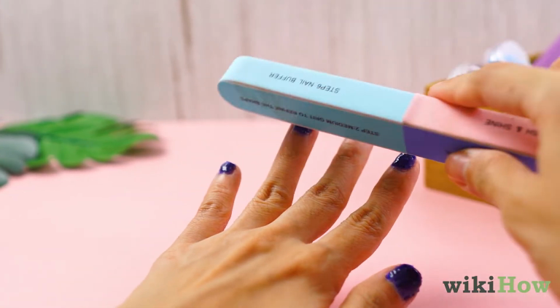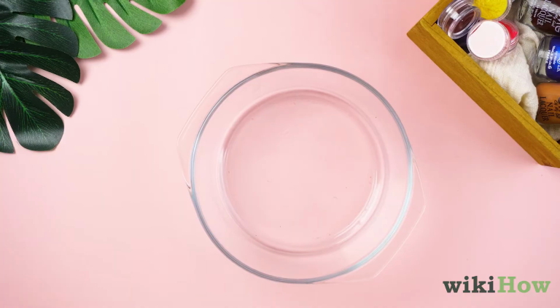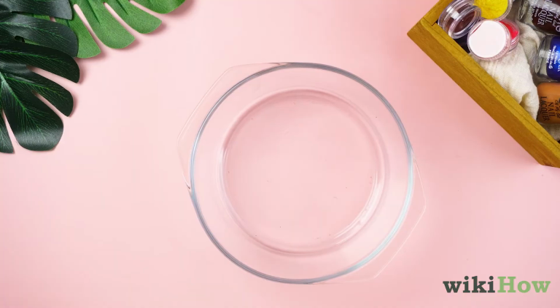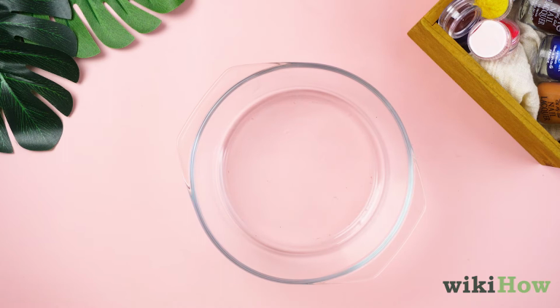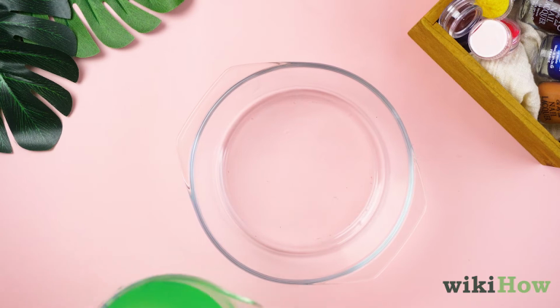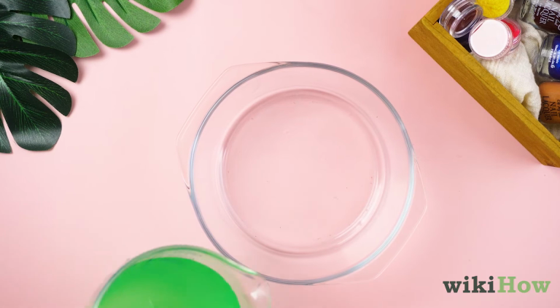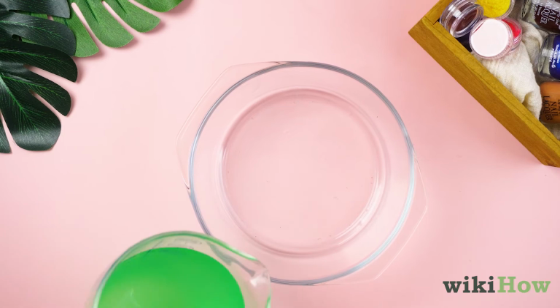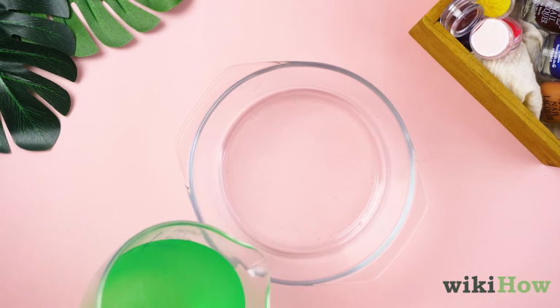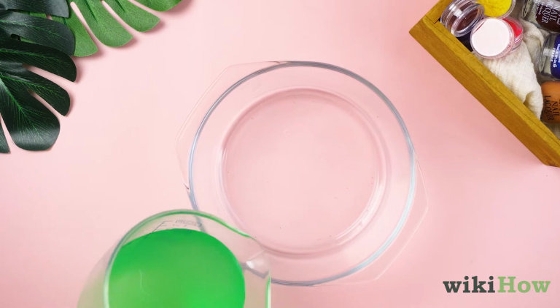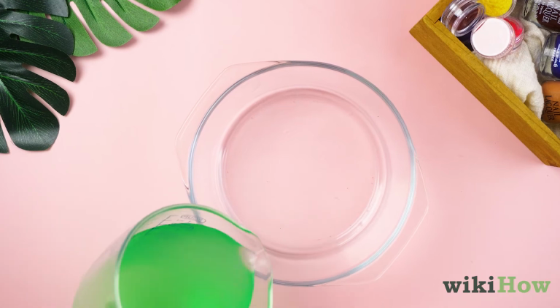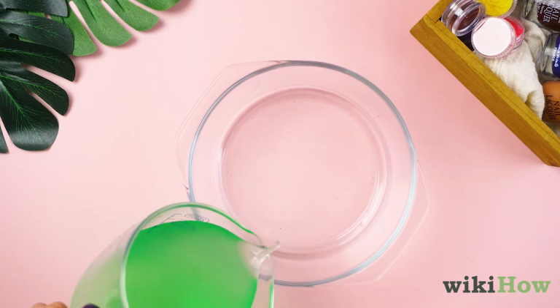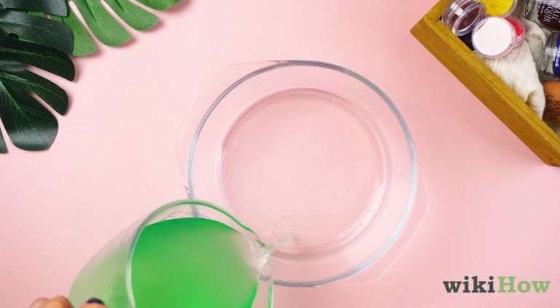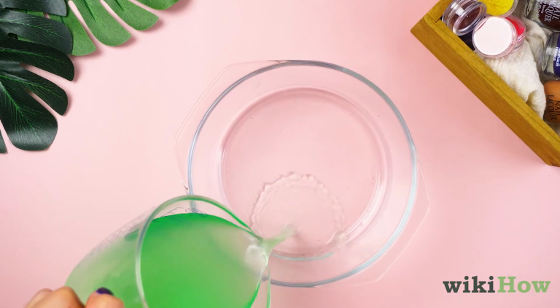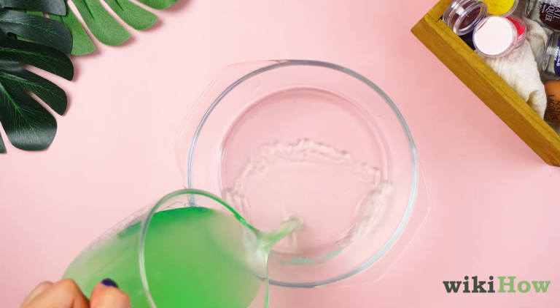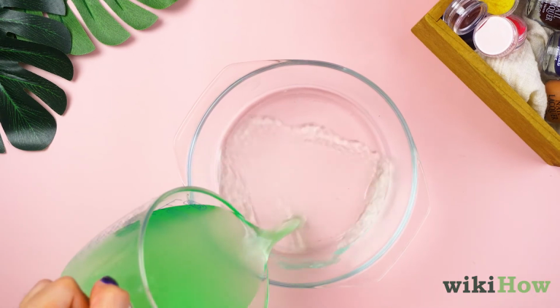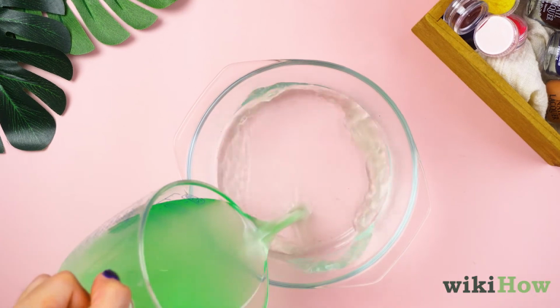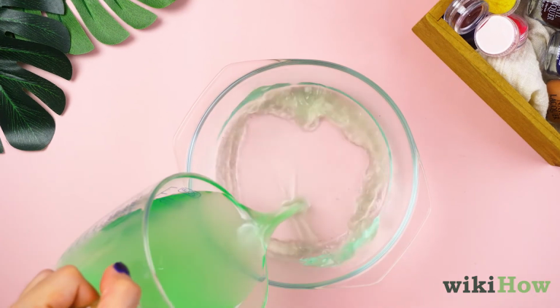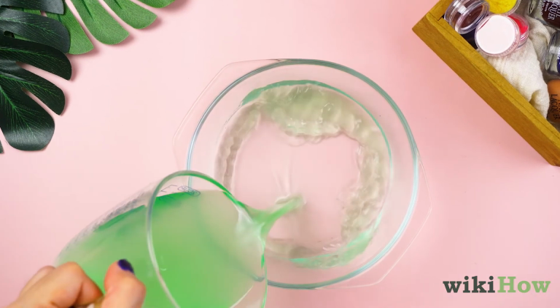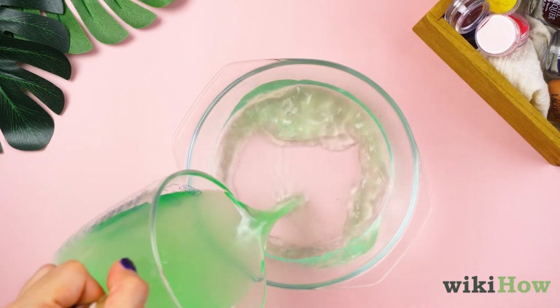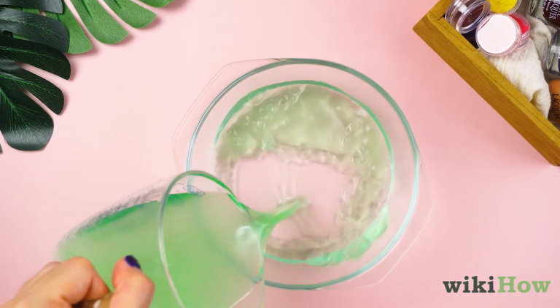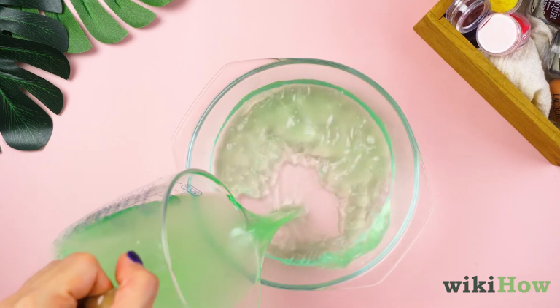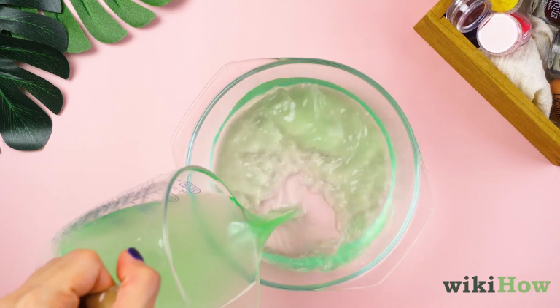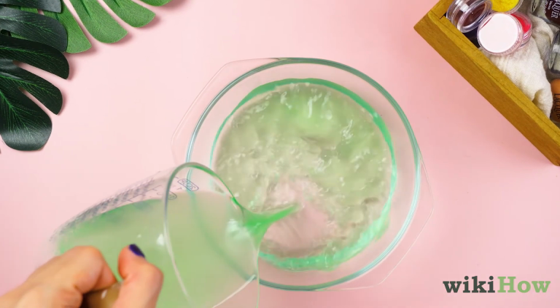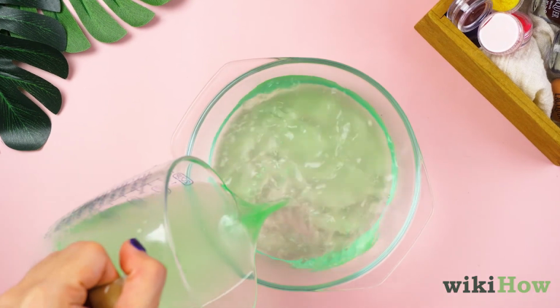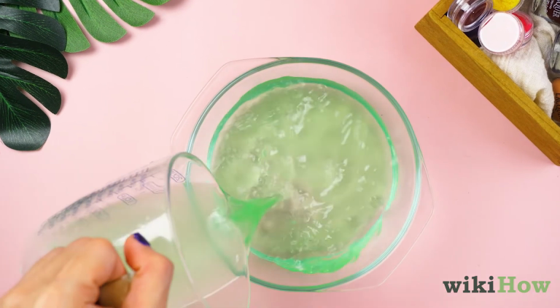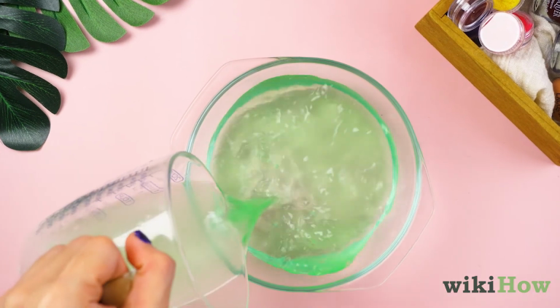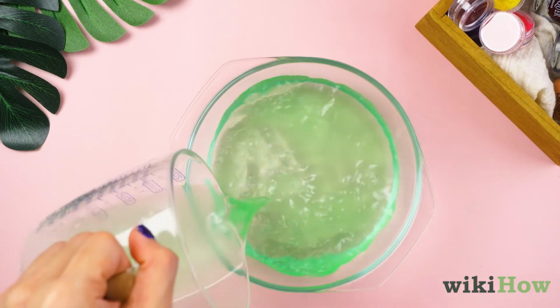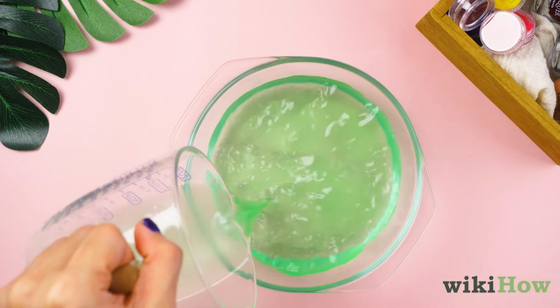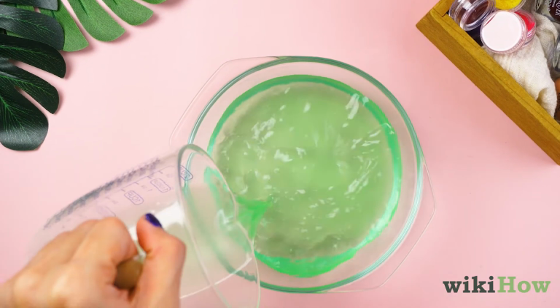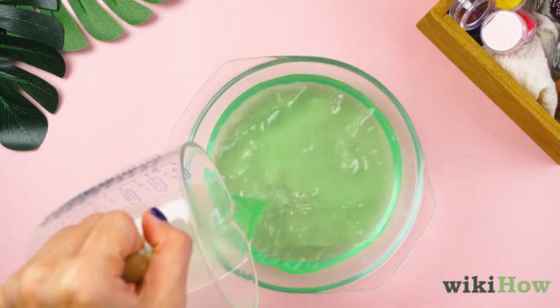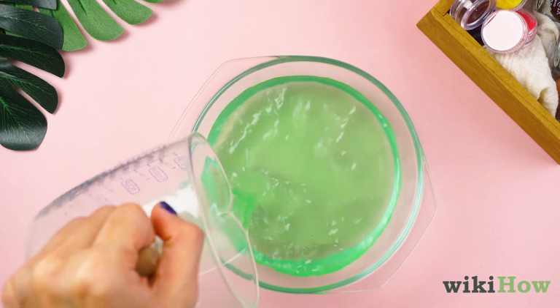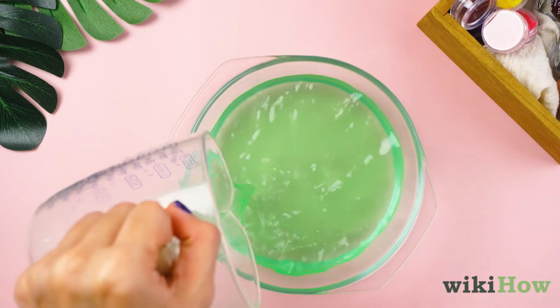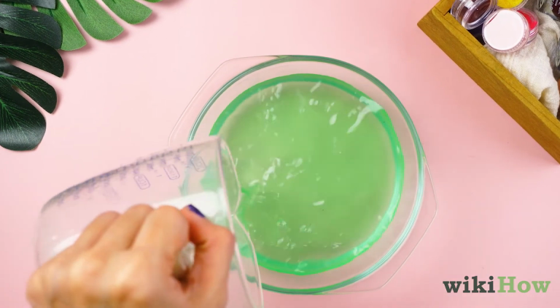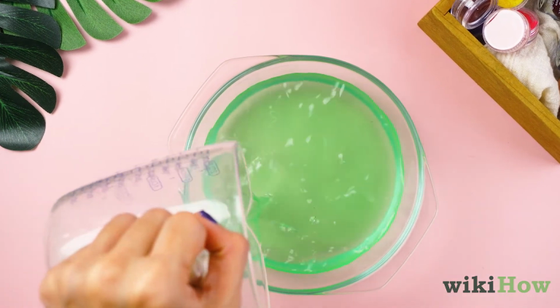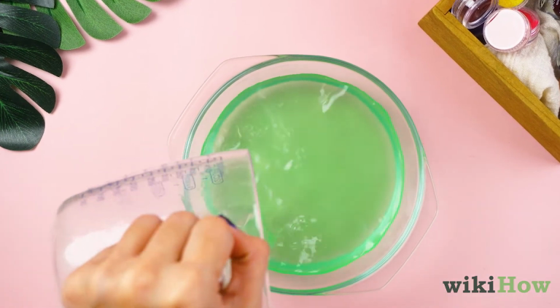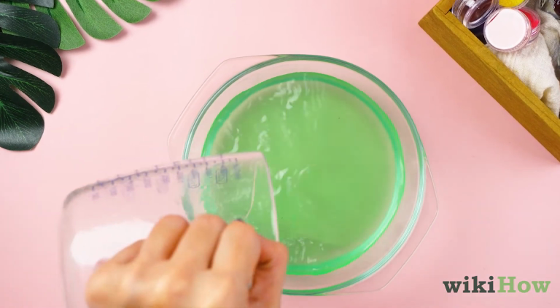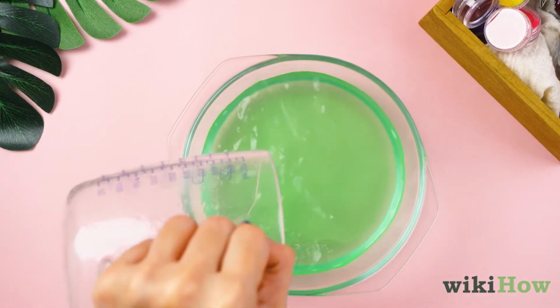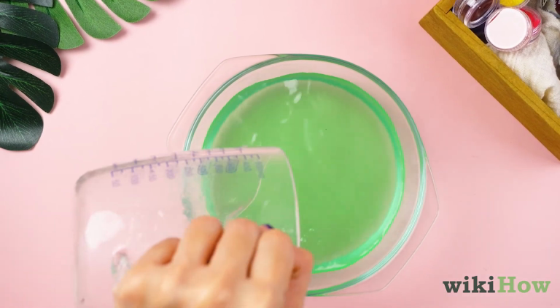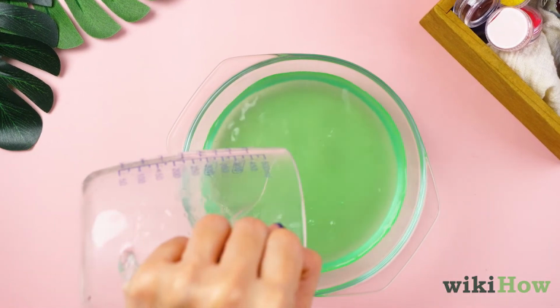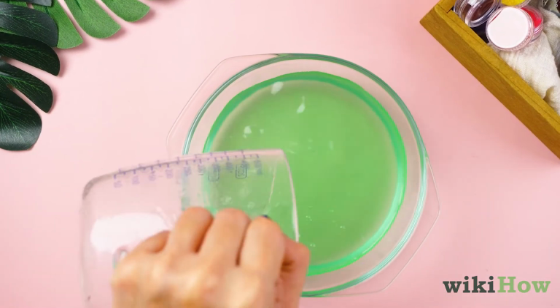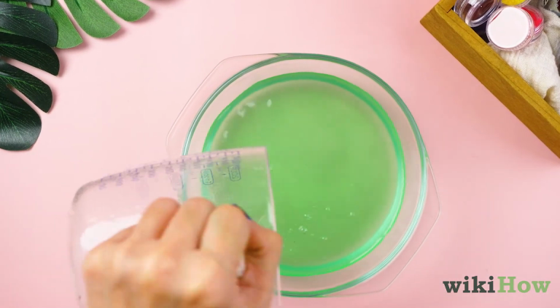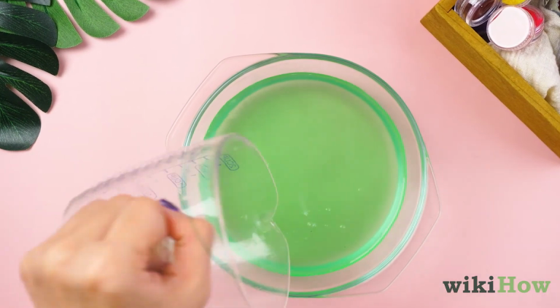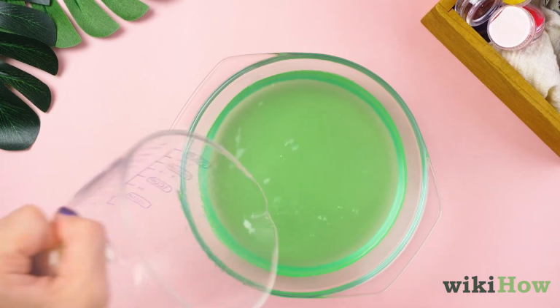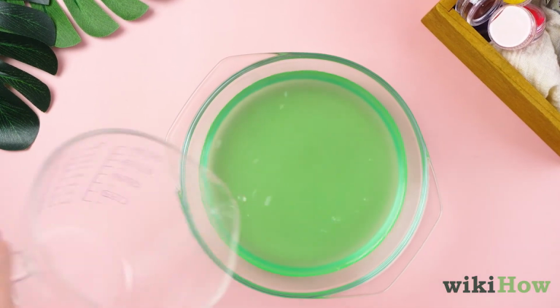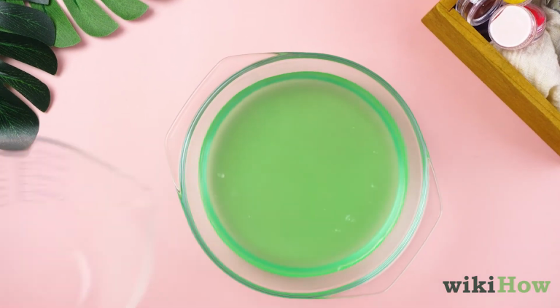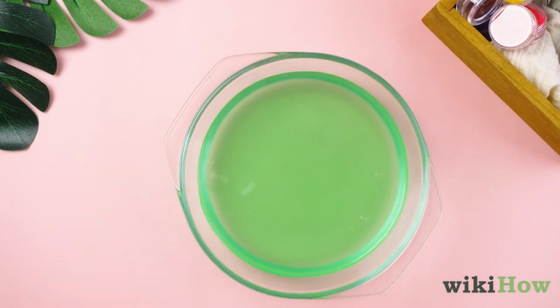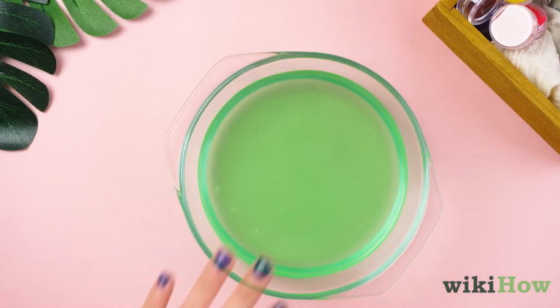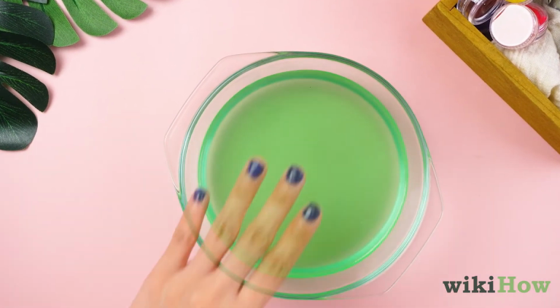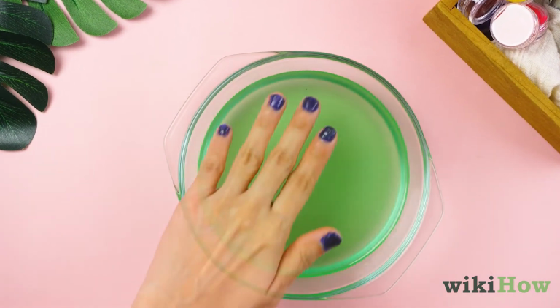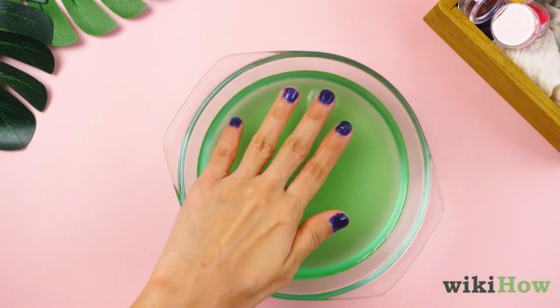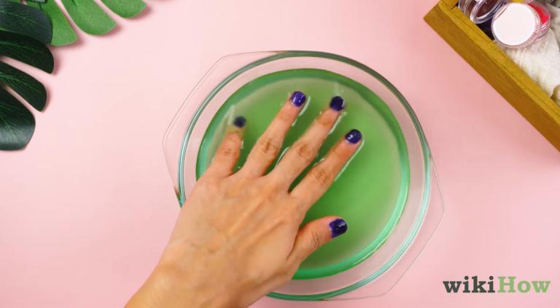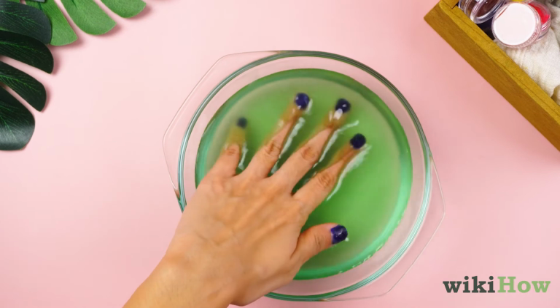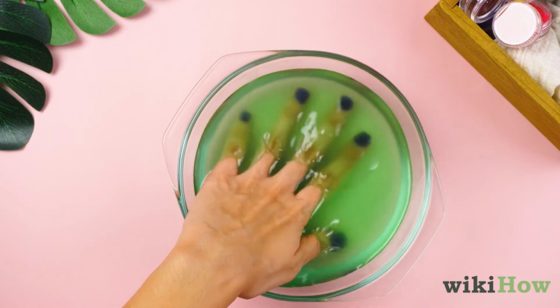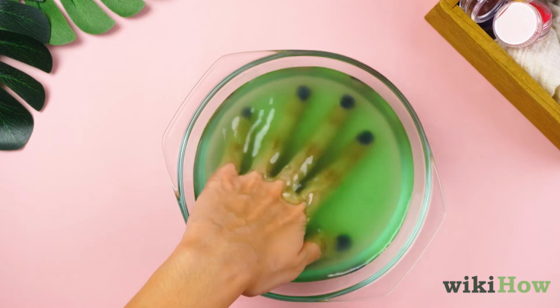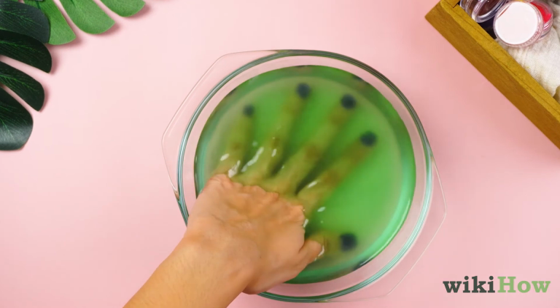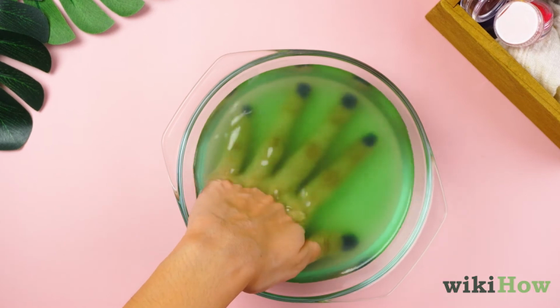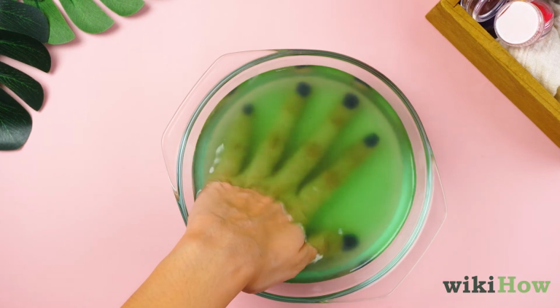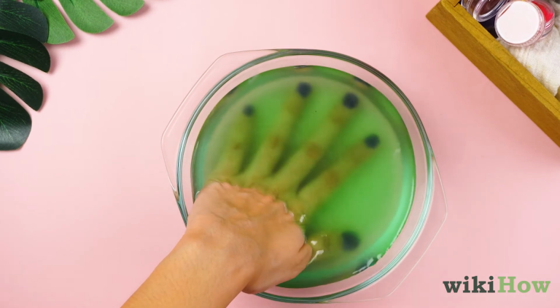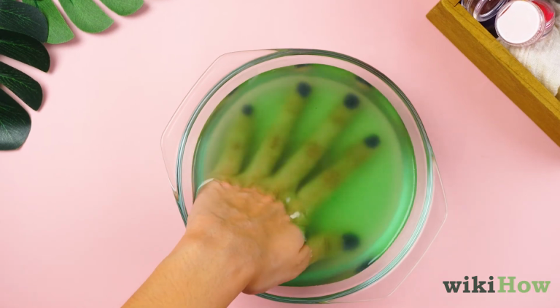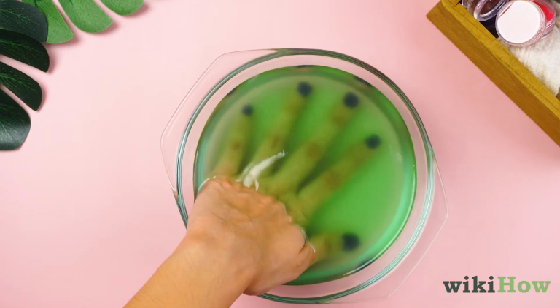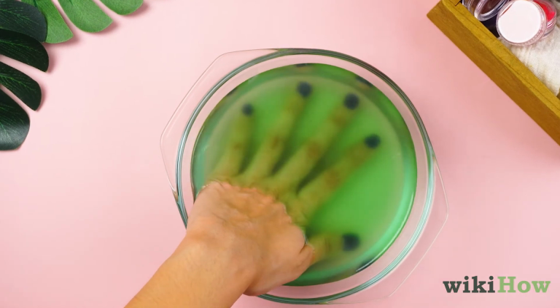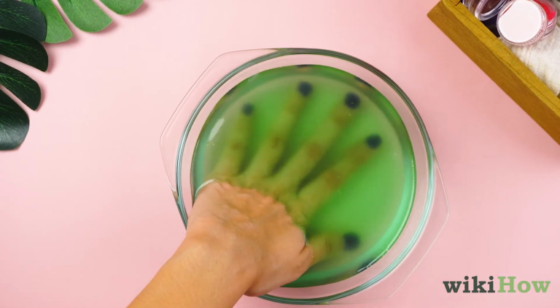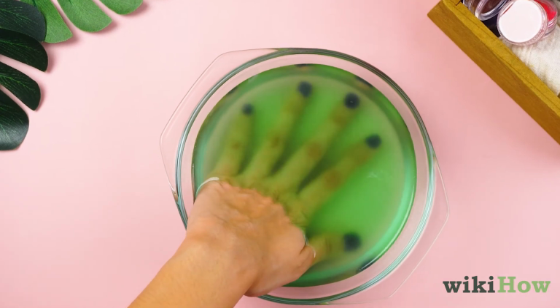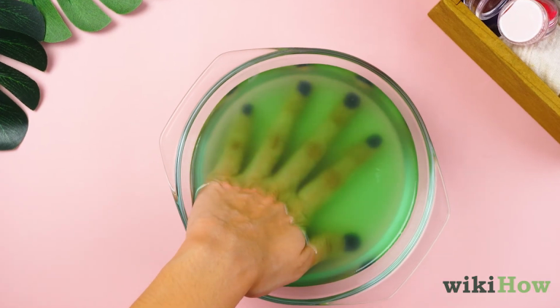Fill a bowl with acetone nail polish remover, then soak your nails in it for 10 to 15 minutes.